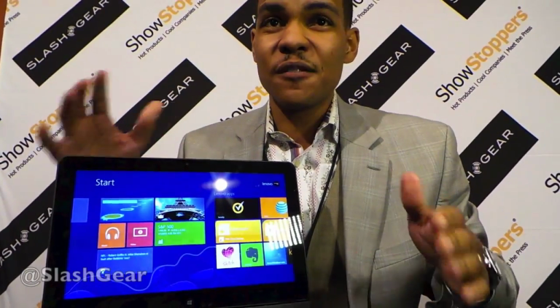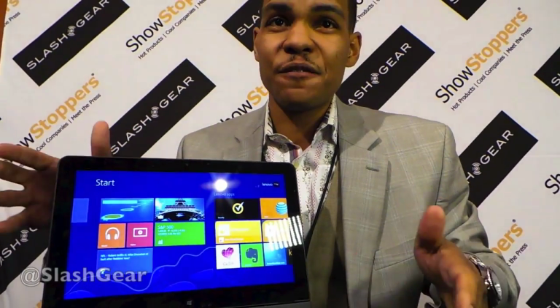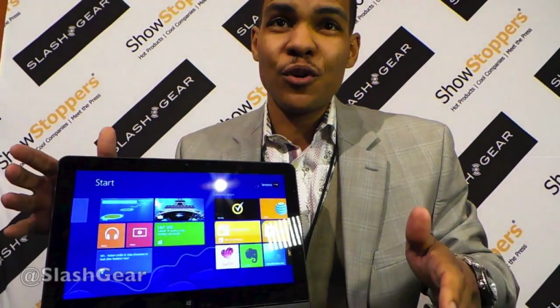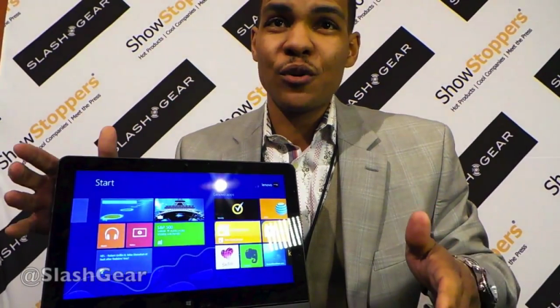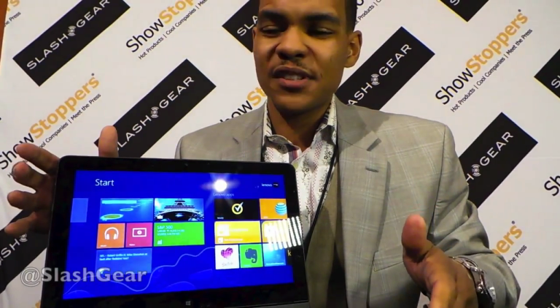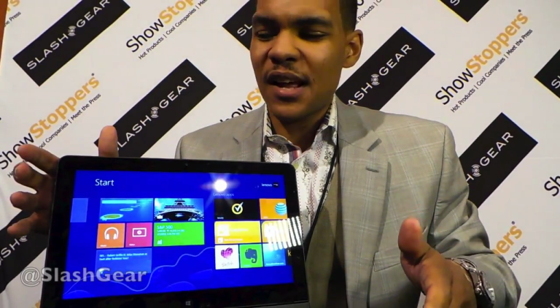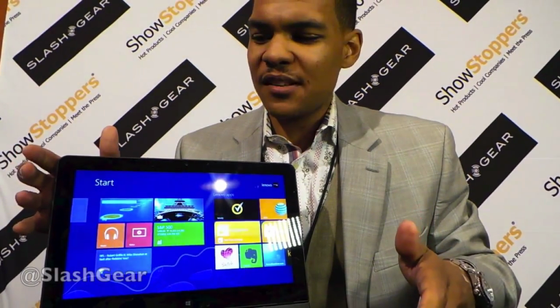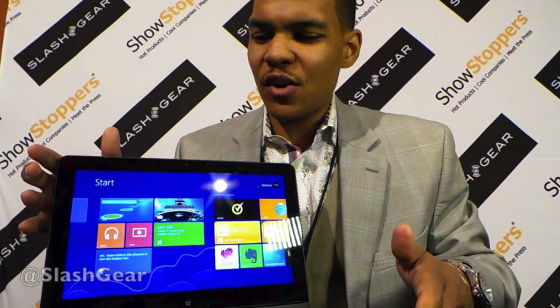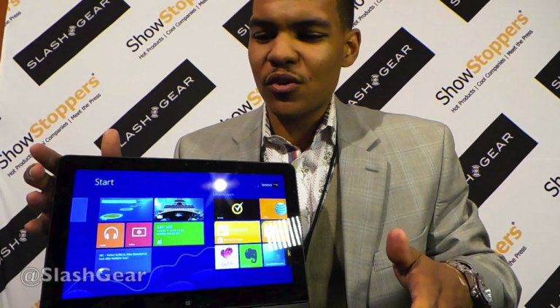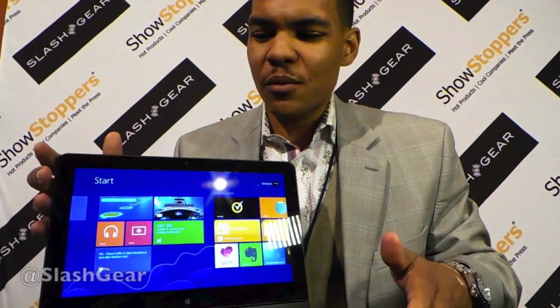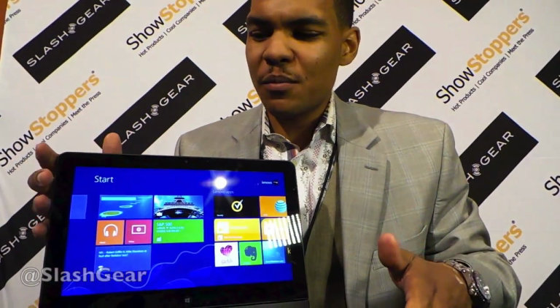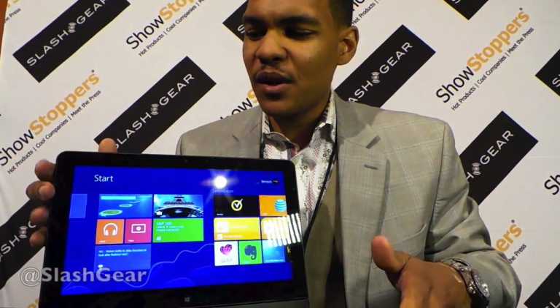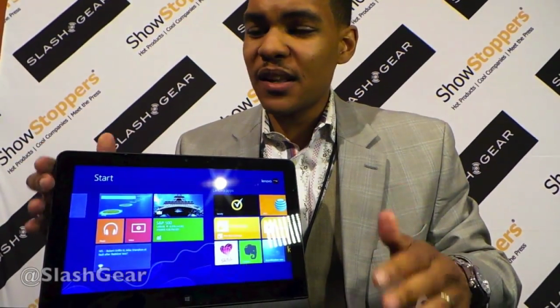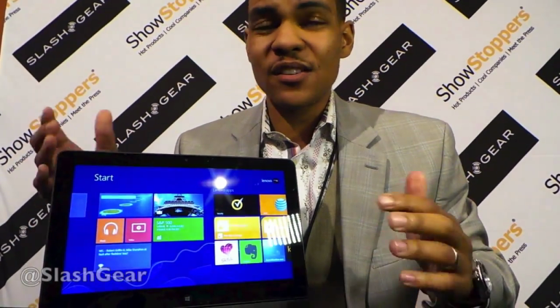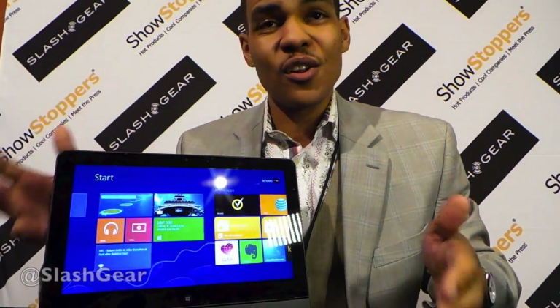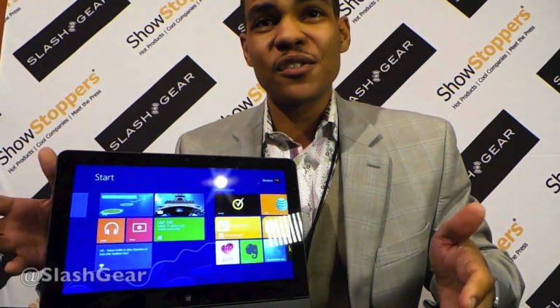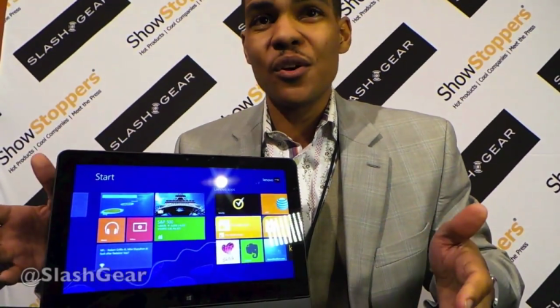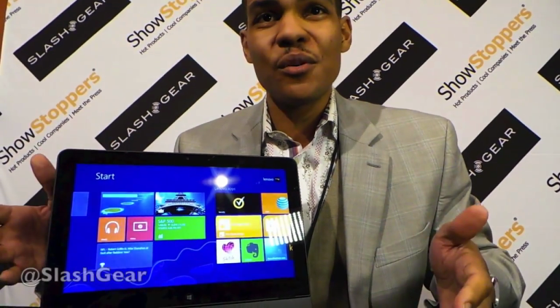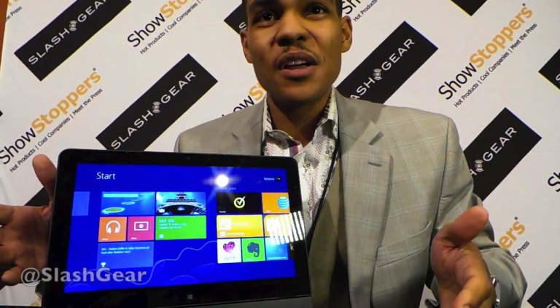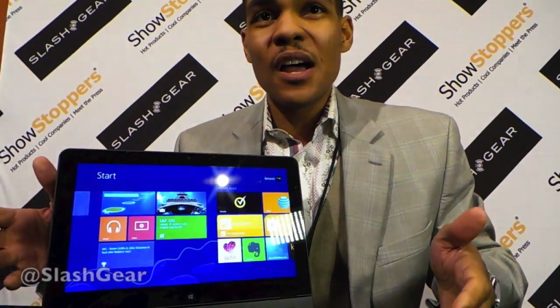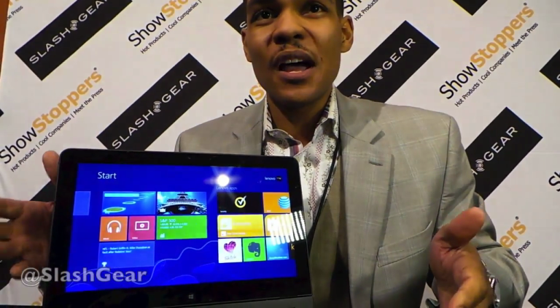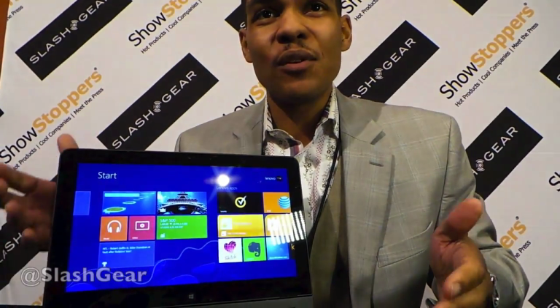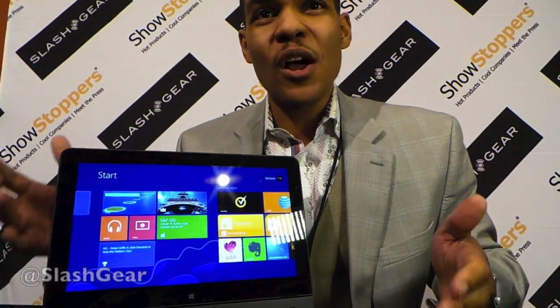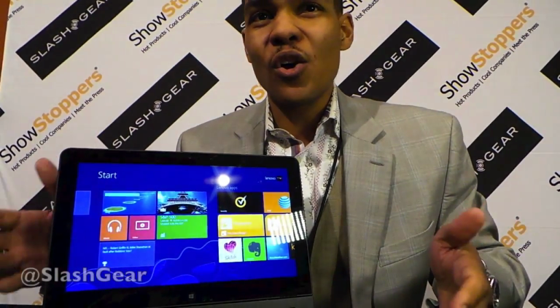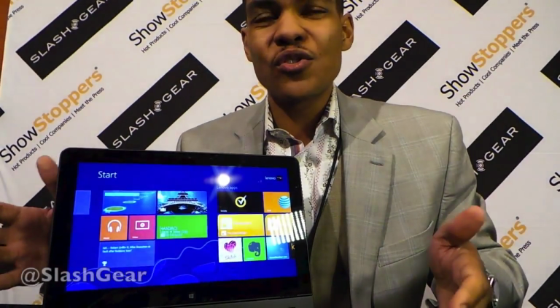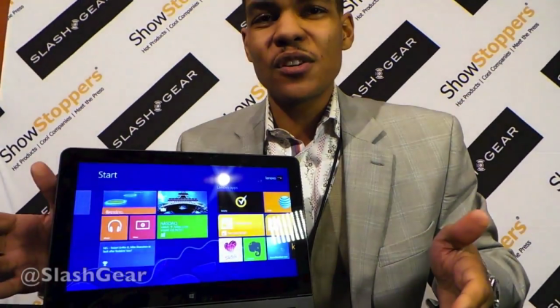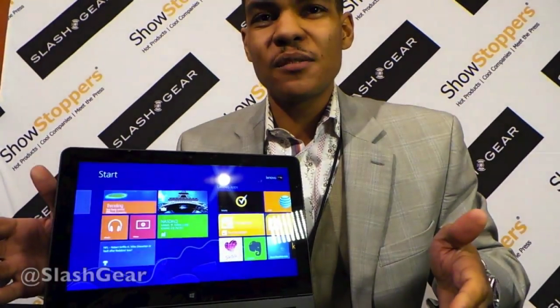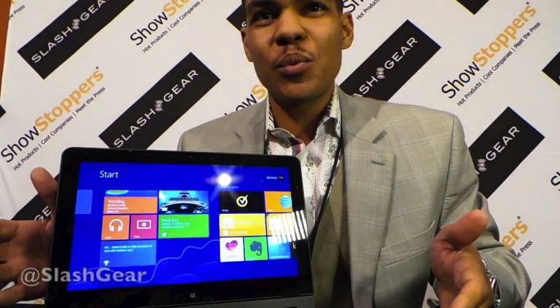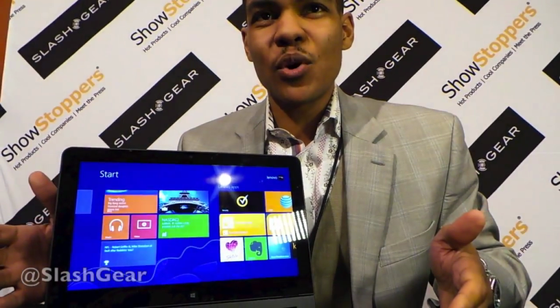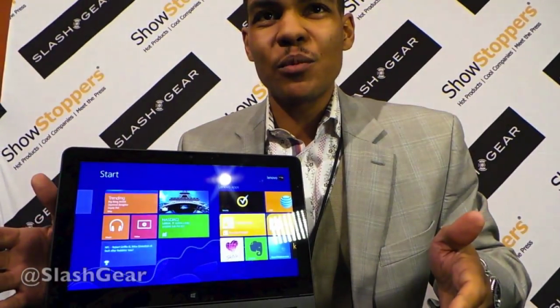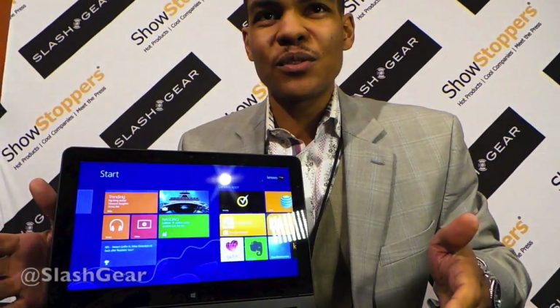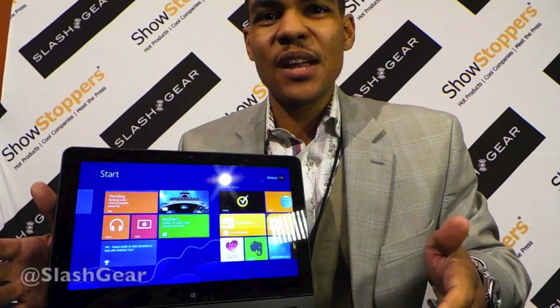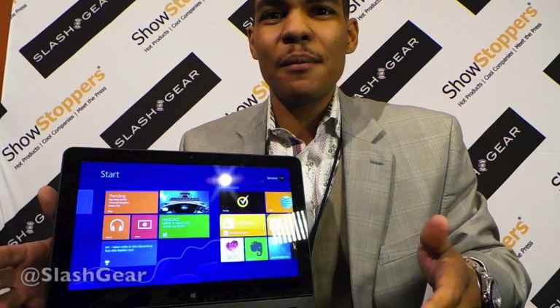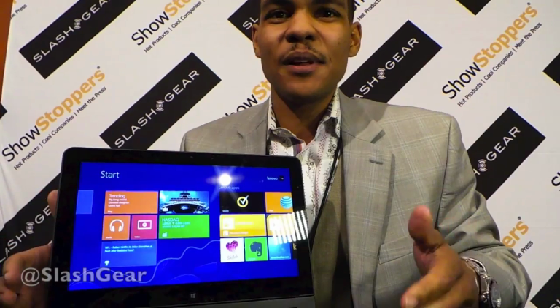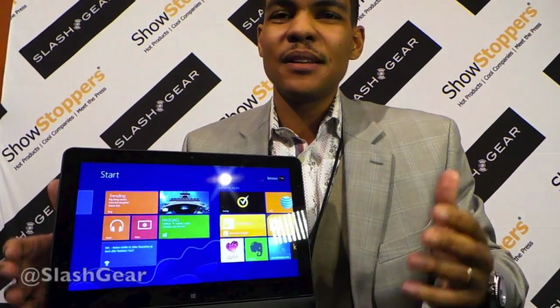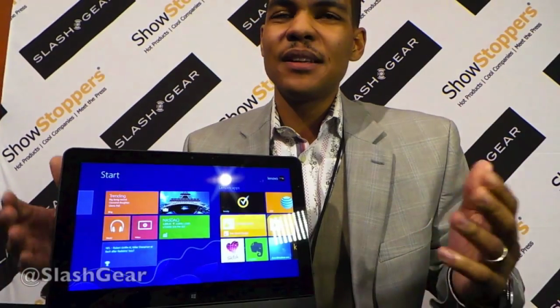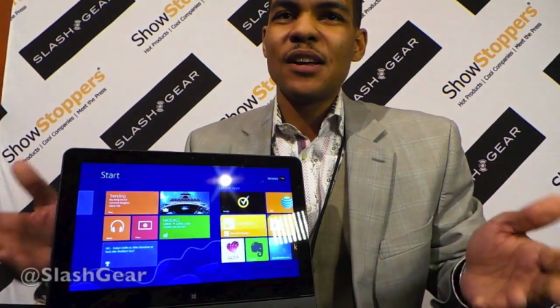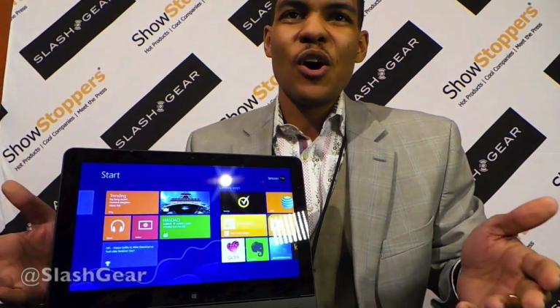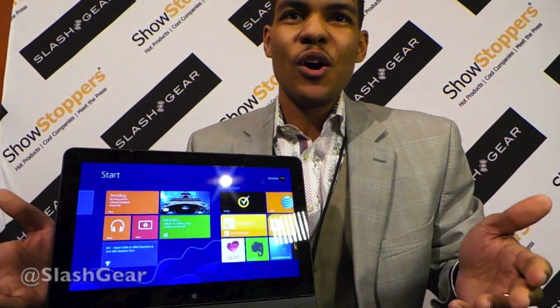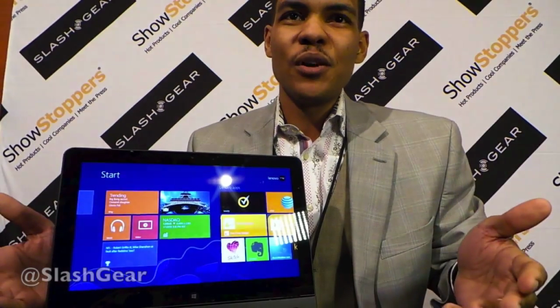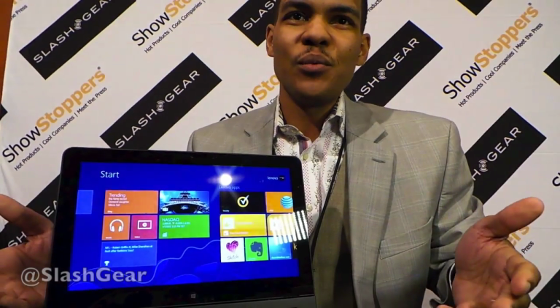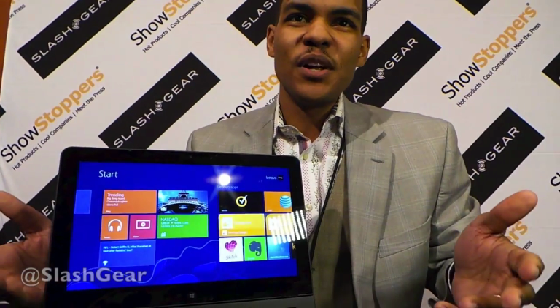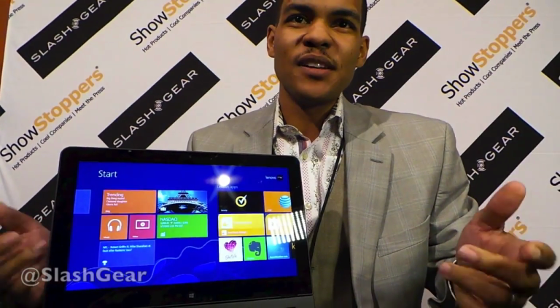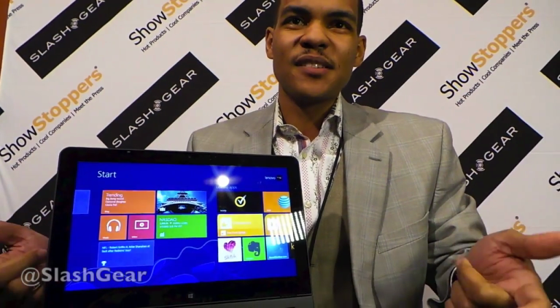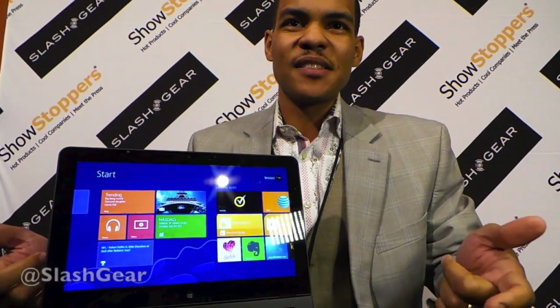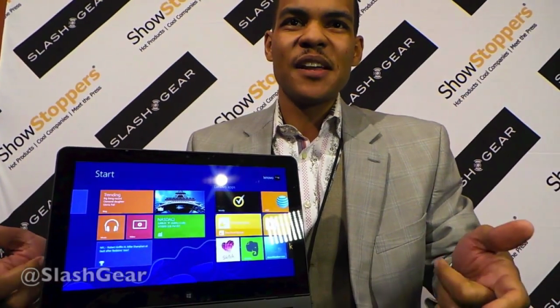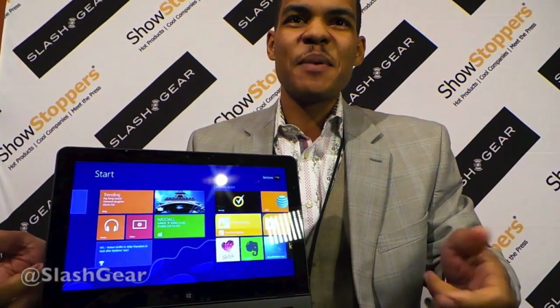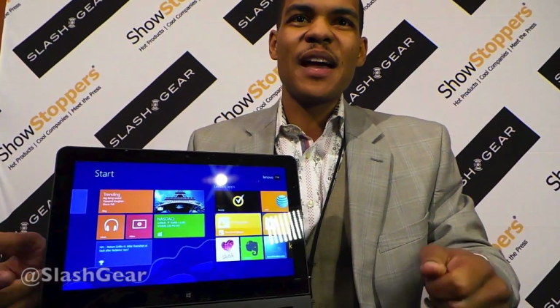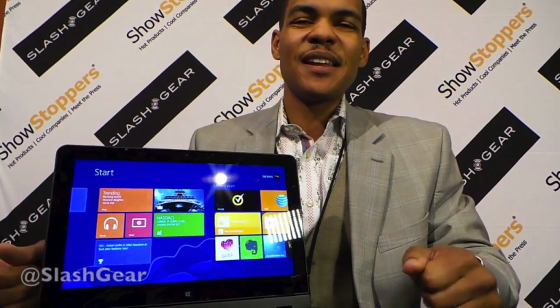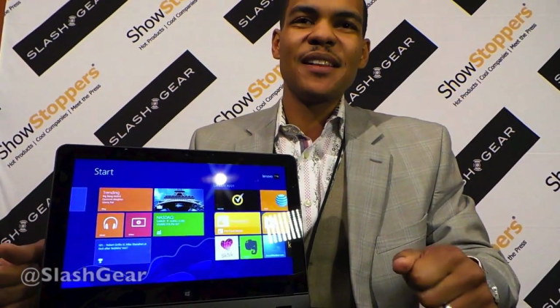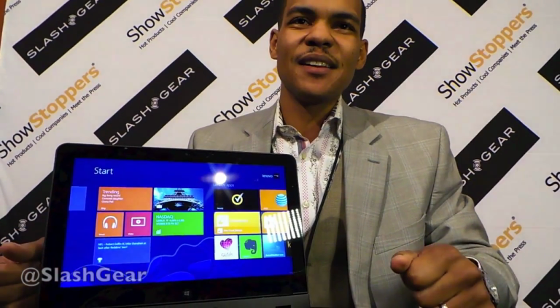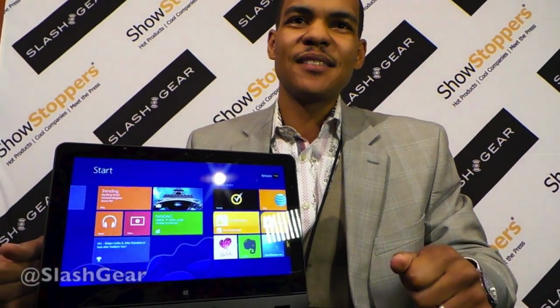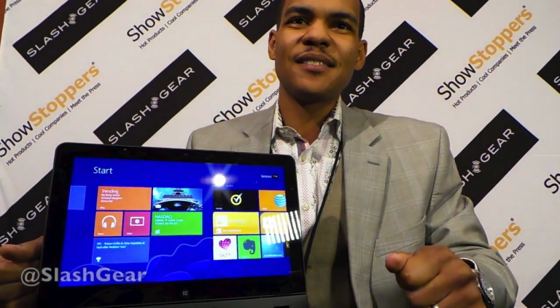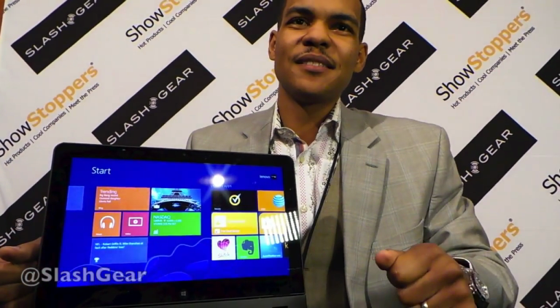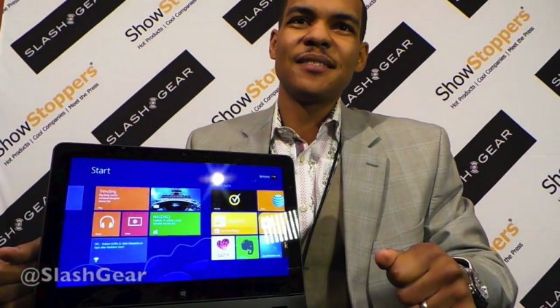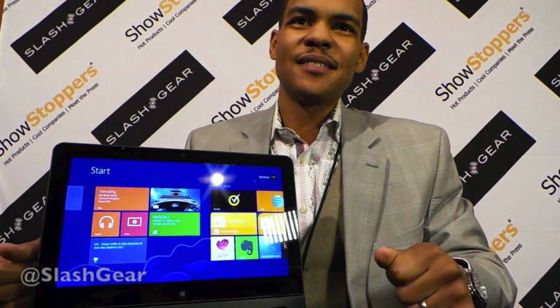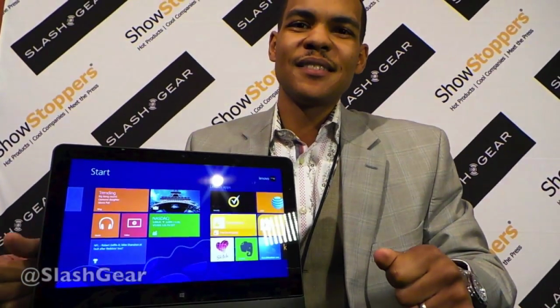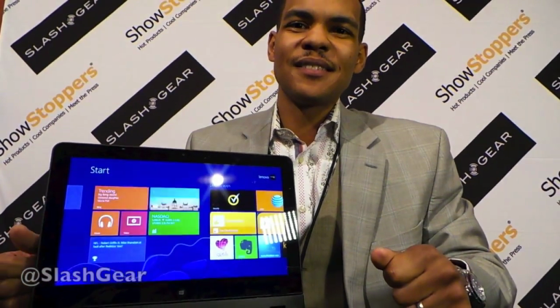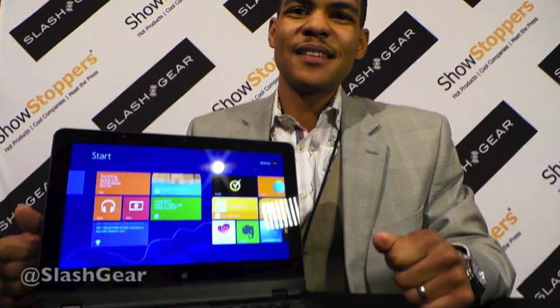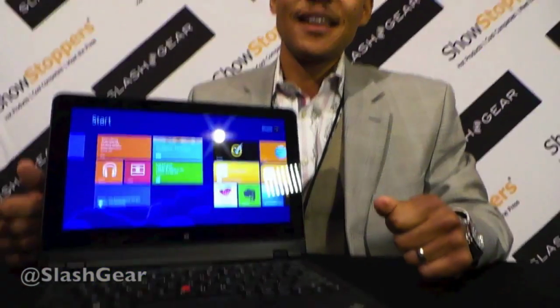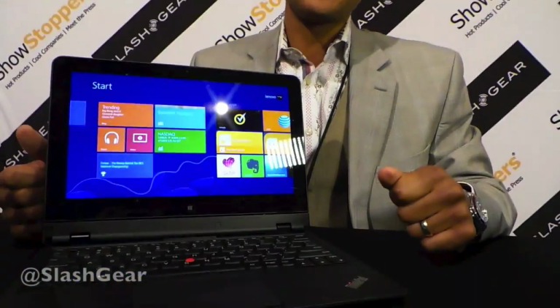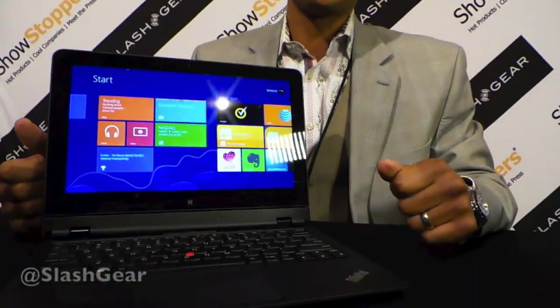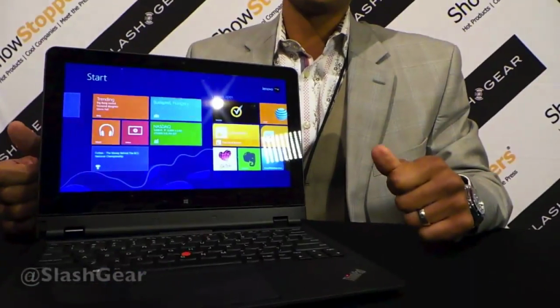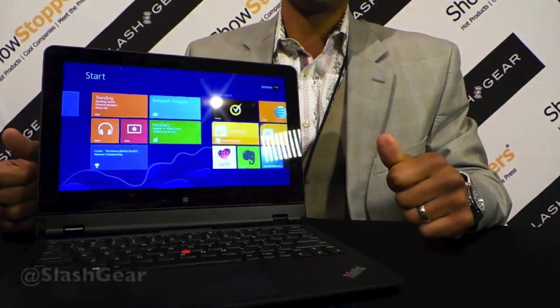This is the one device you need. It's a full-size Ultrabook and also an ultra-portable tablet all in one. It's the ThinkPad Helix. Thanks very much.